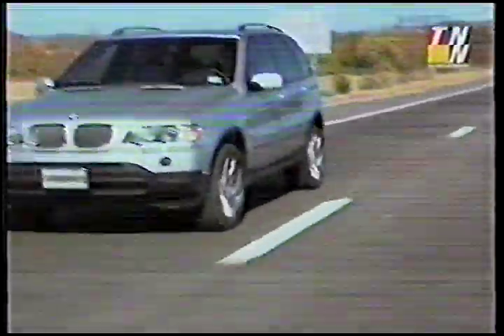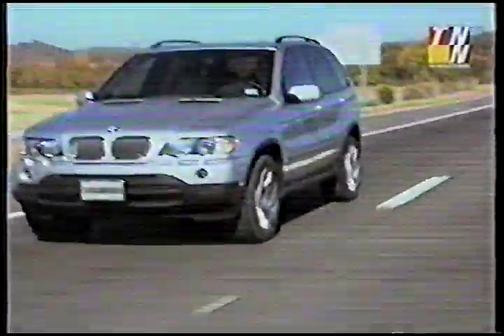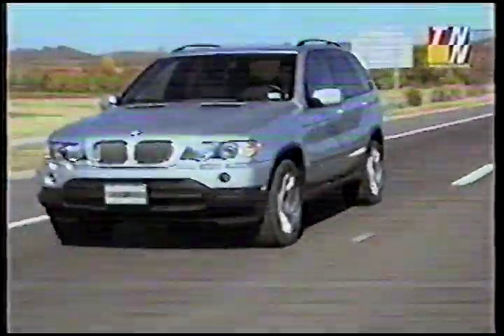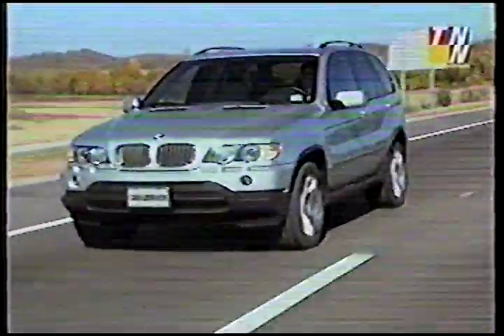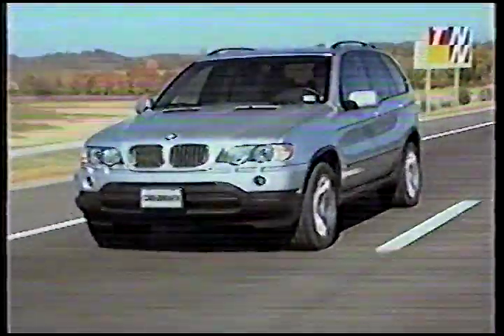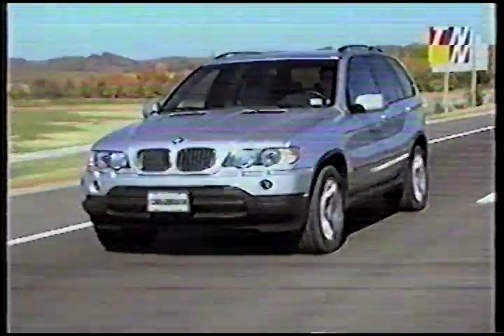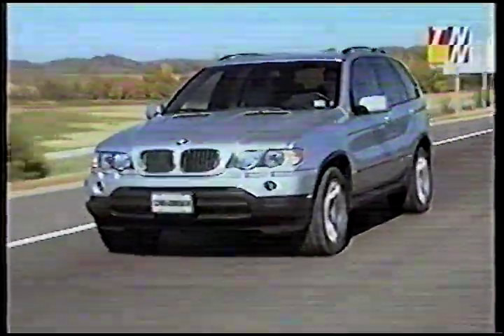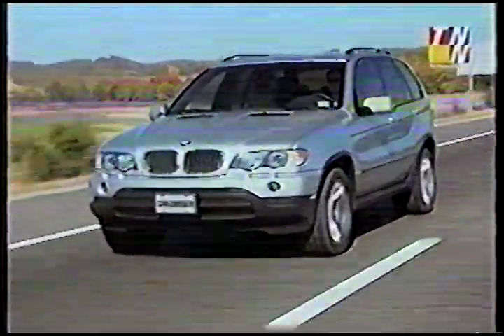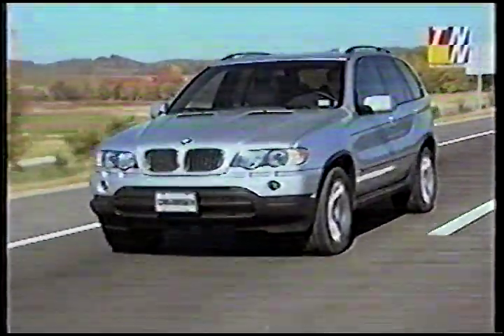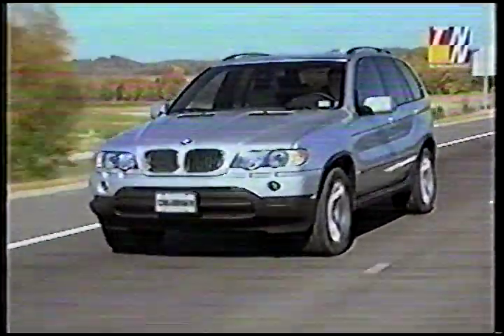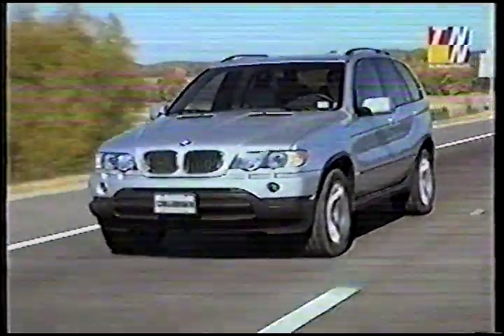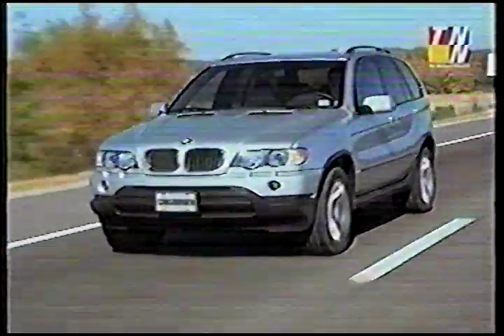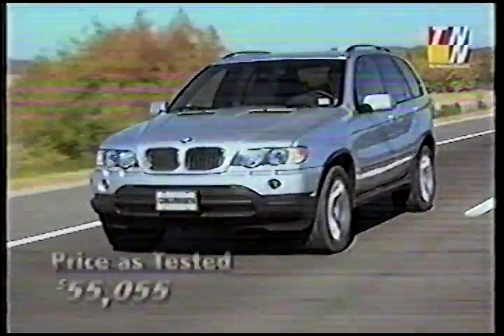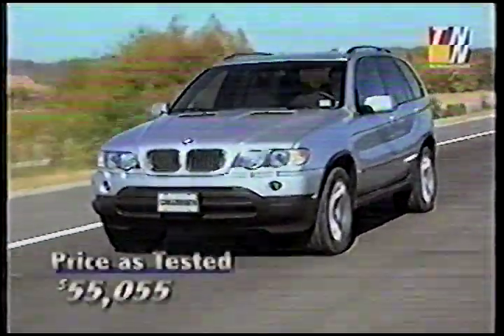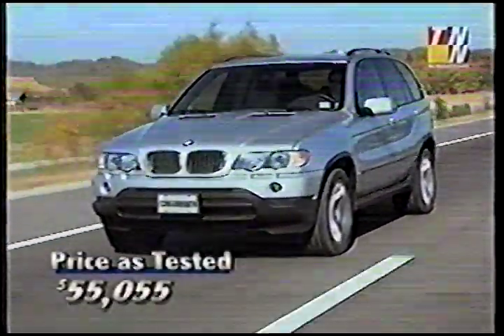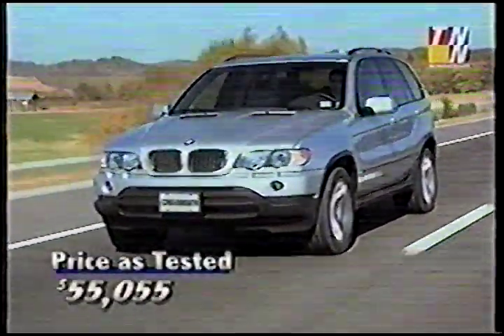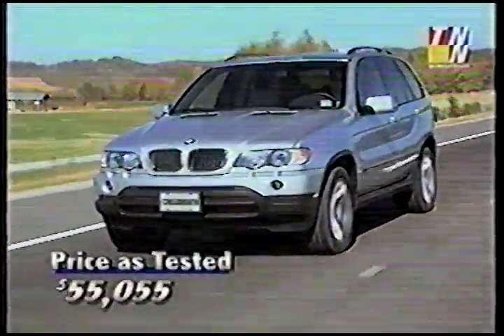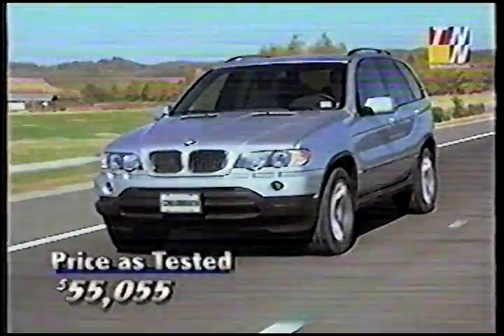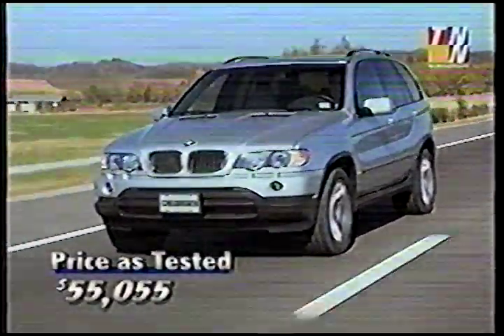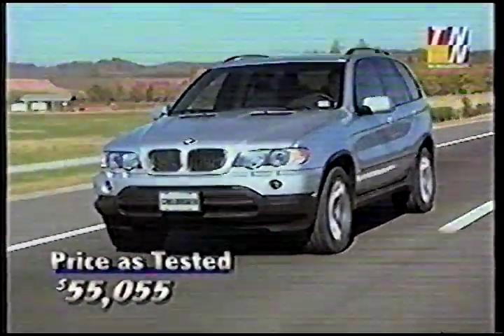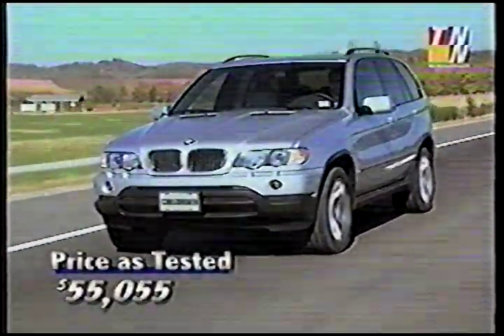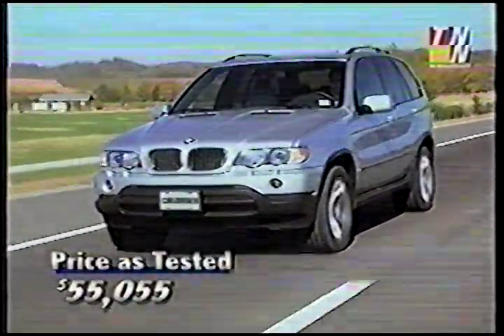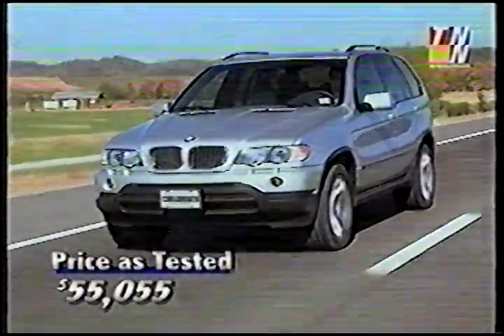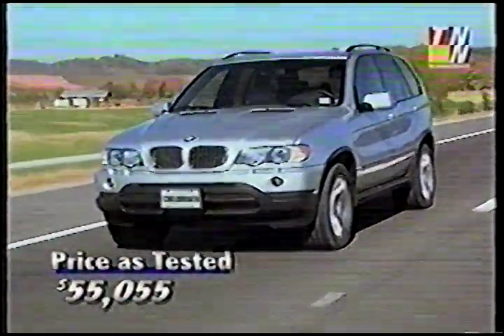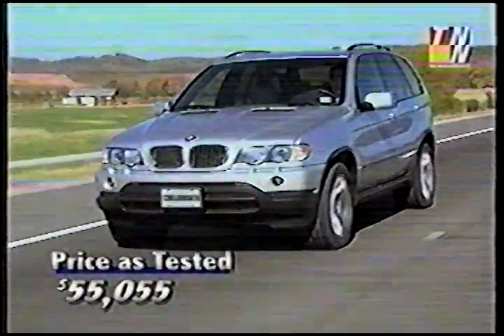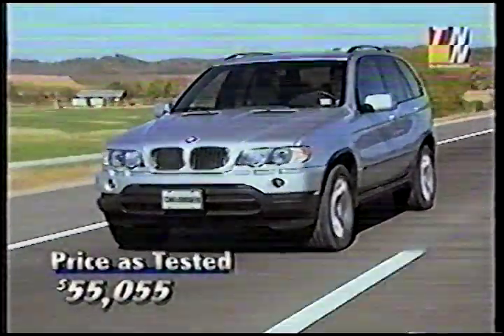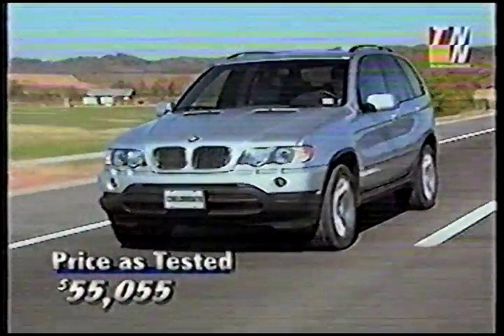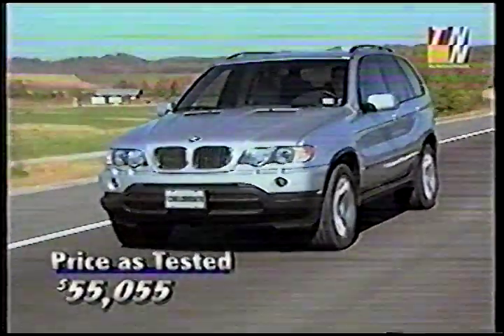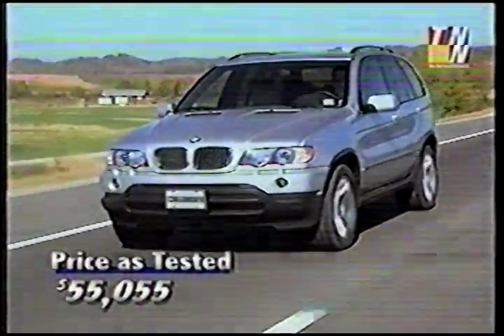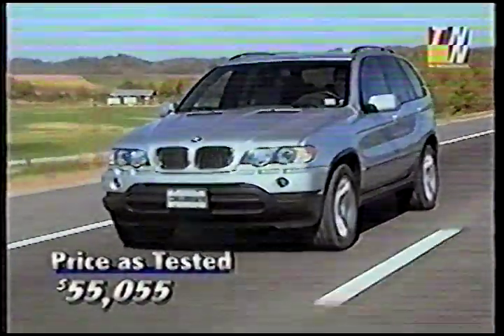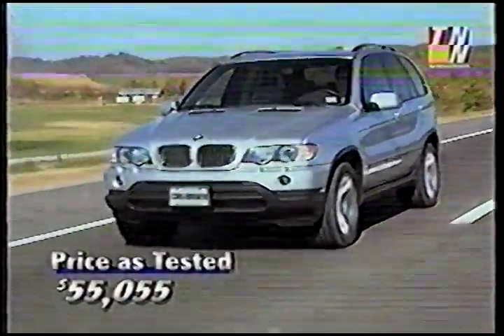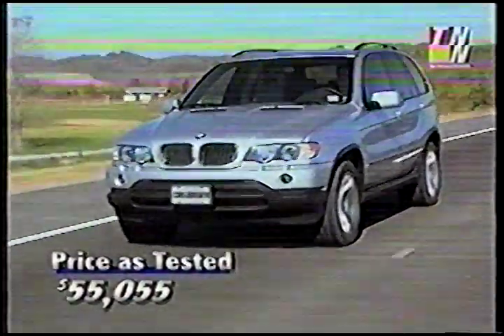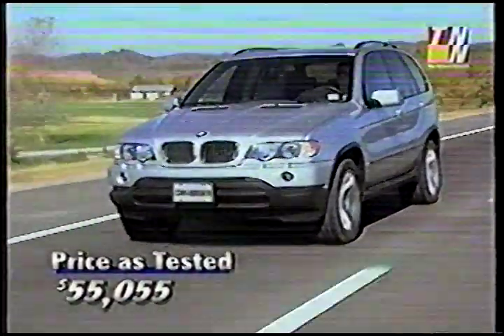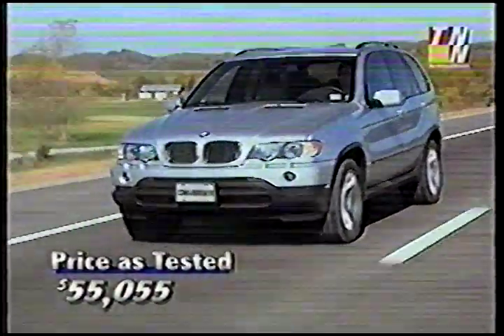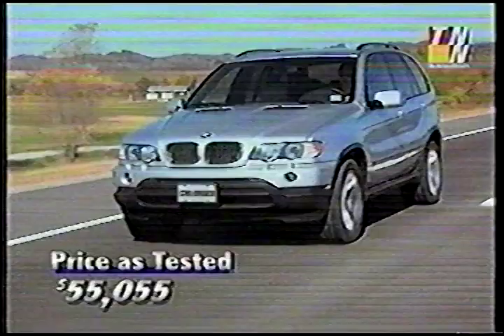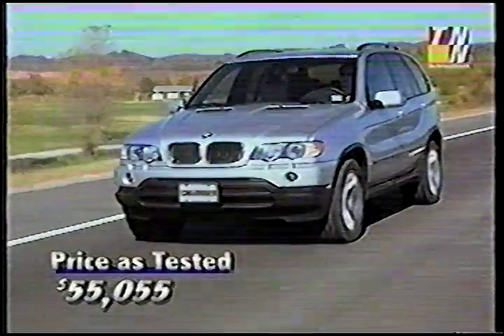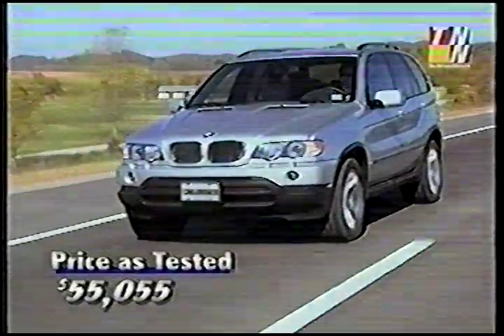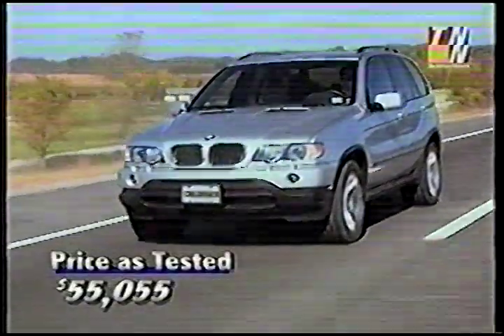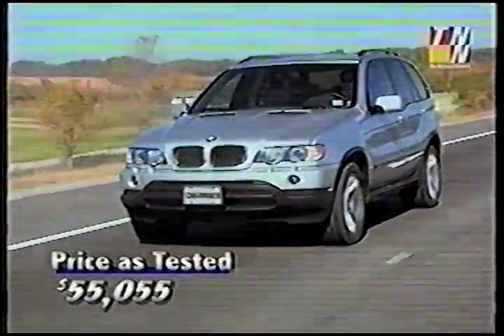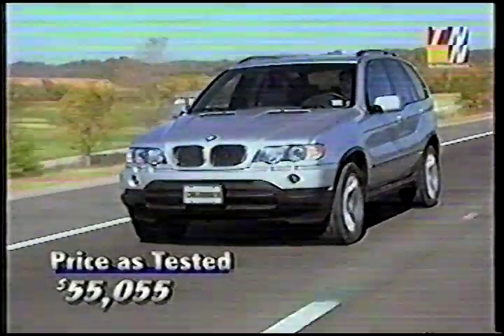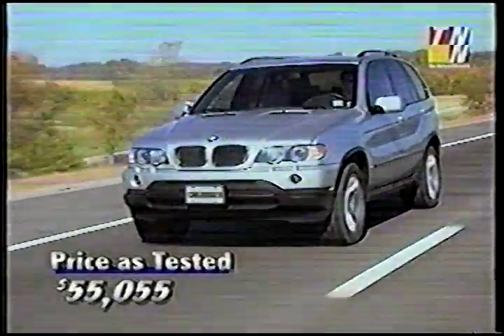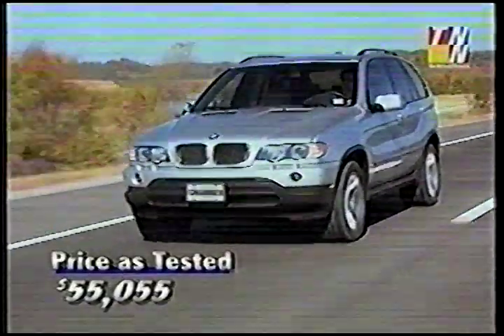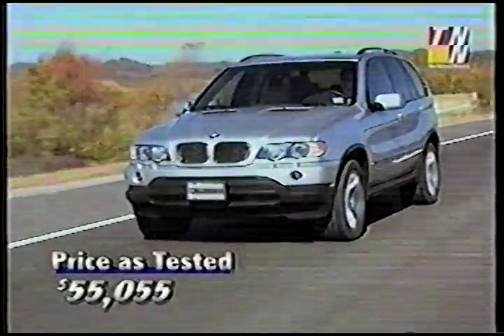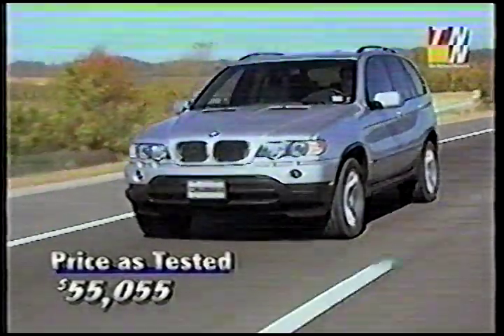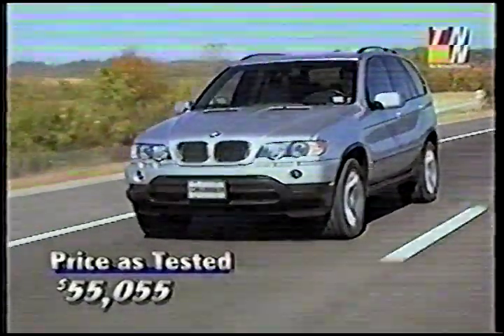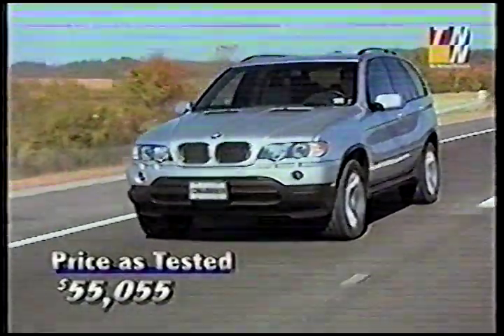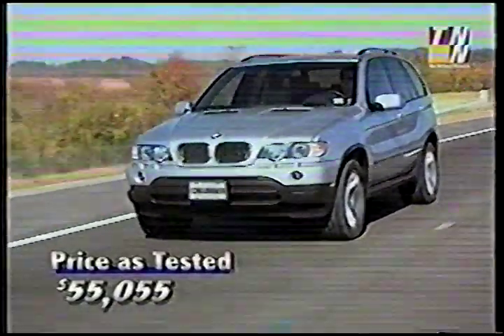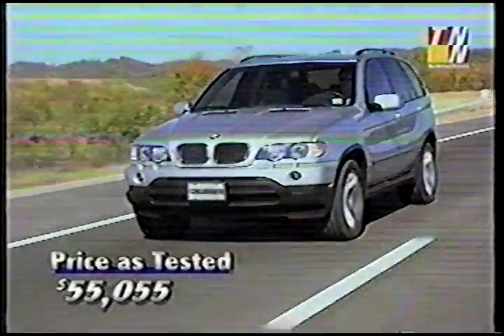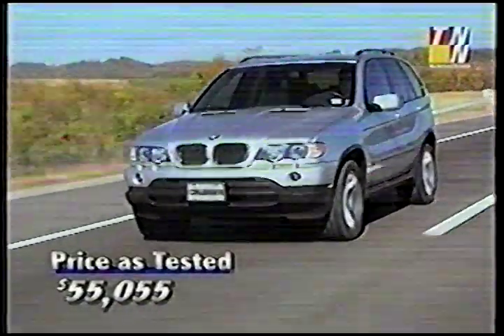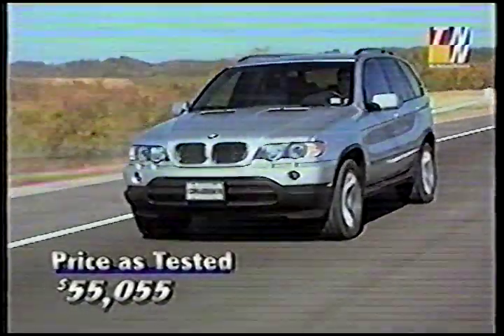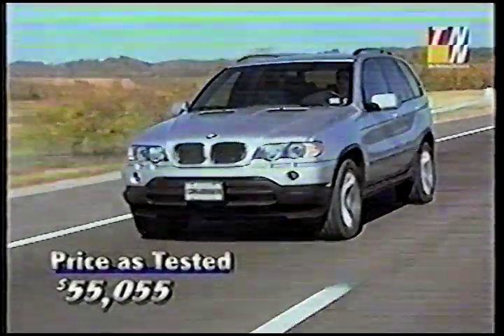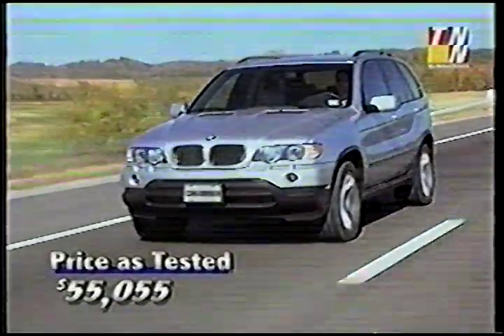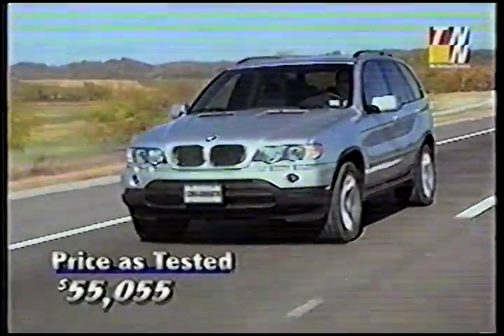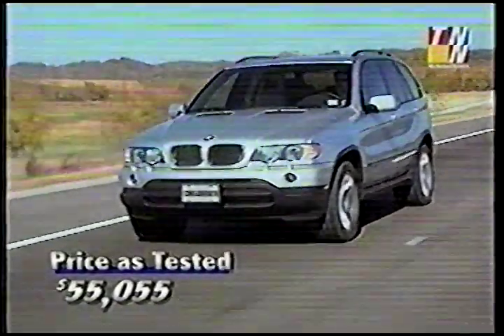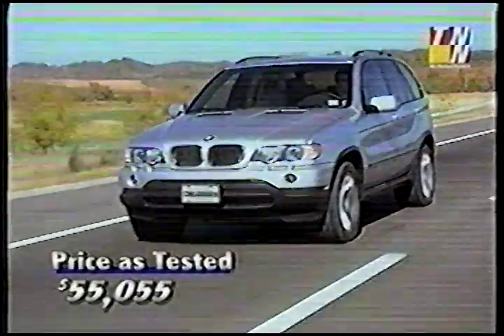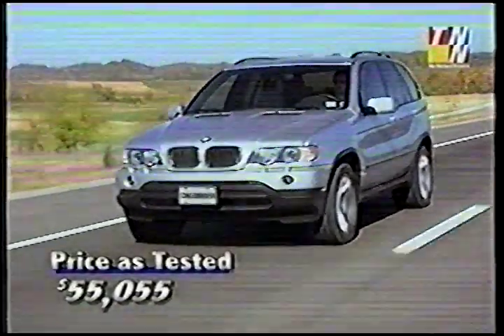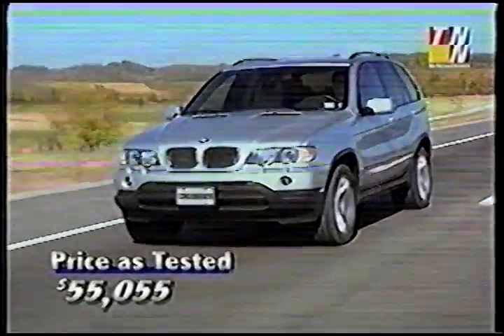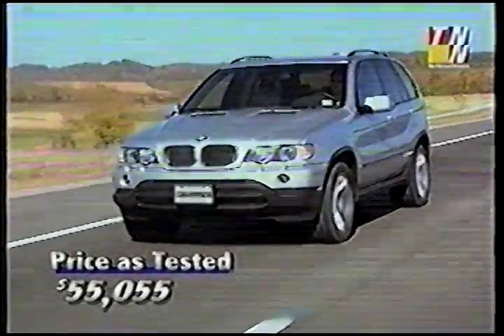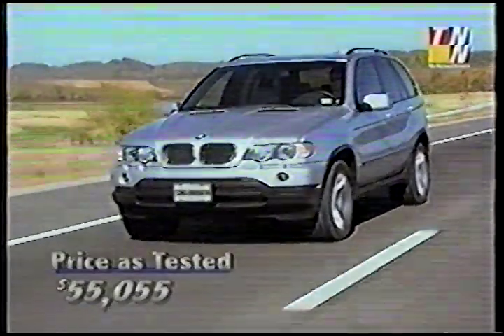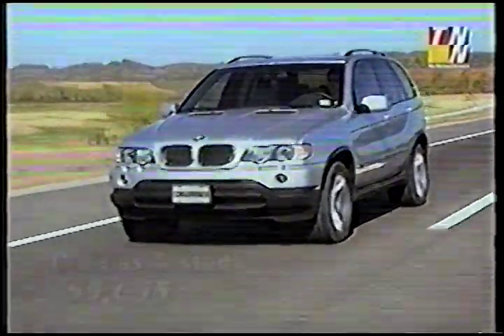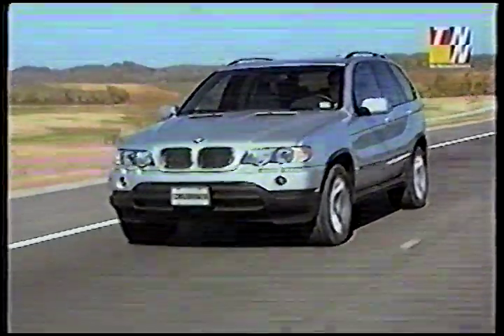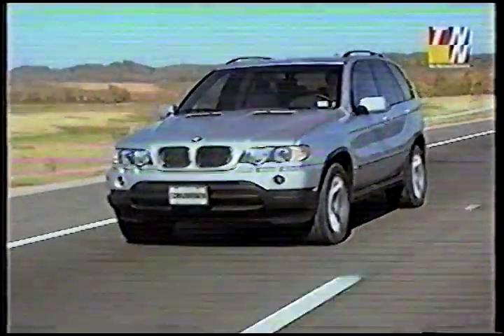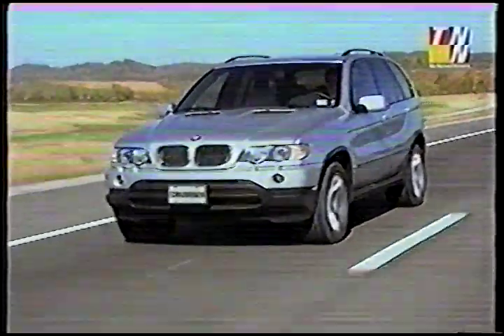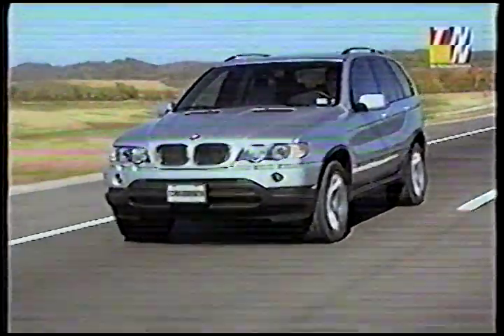Designer jeans, if you're a buyer. Our X5 sticker just over $55,000, with all options including the towing package. A healthy price for the BMW version of a sport utility.